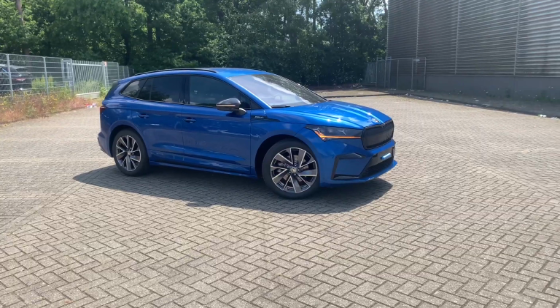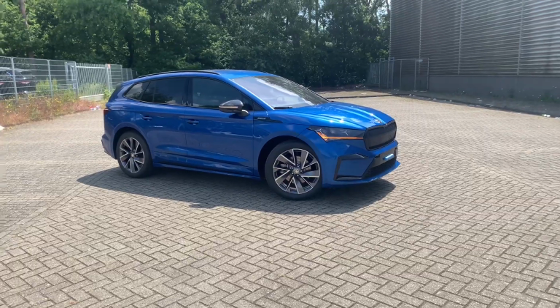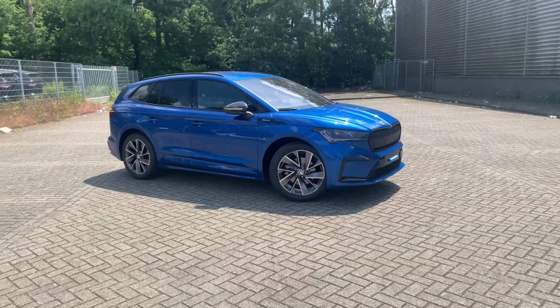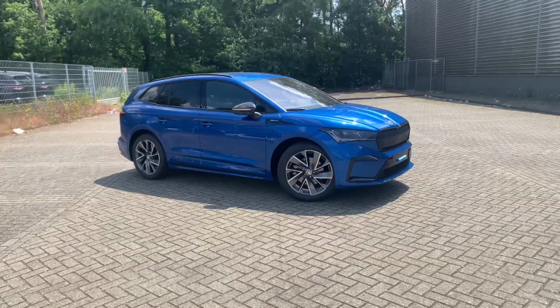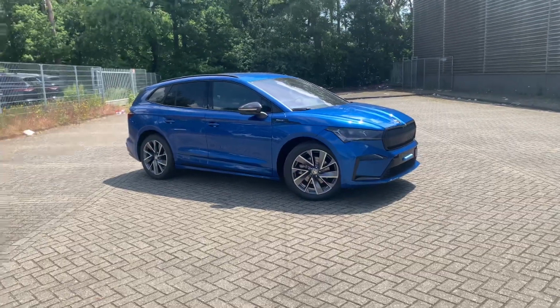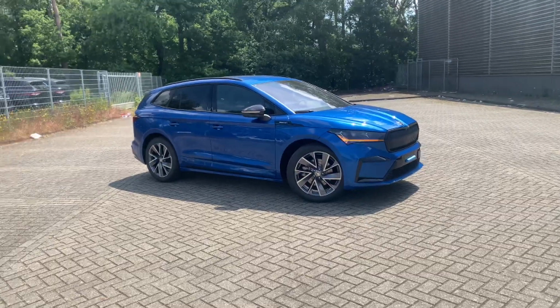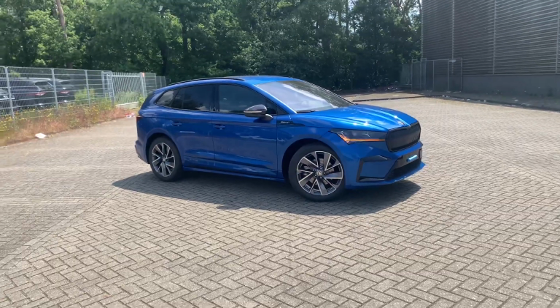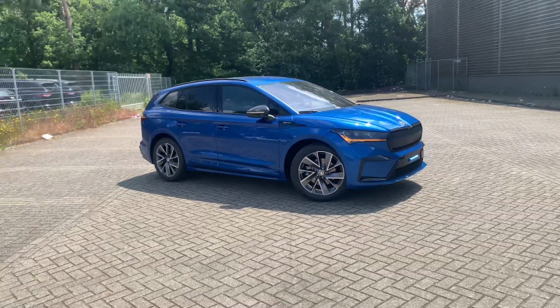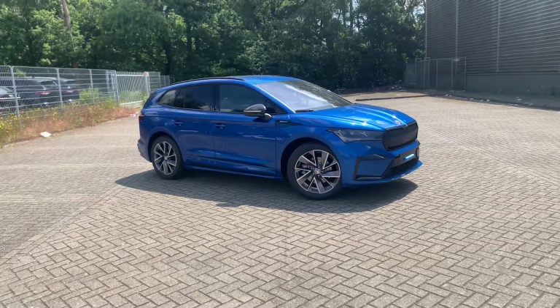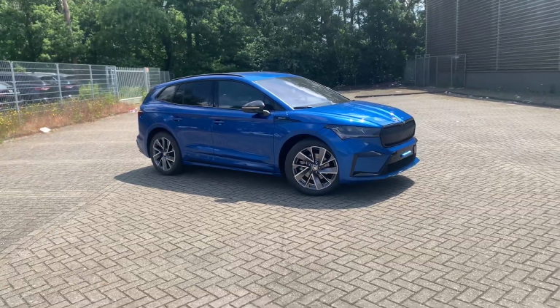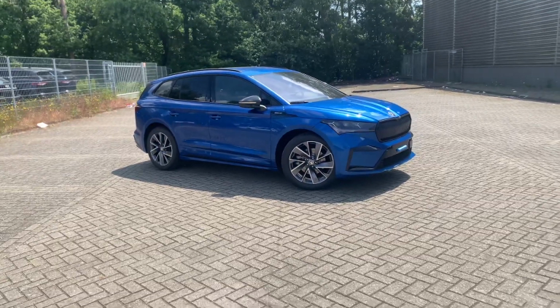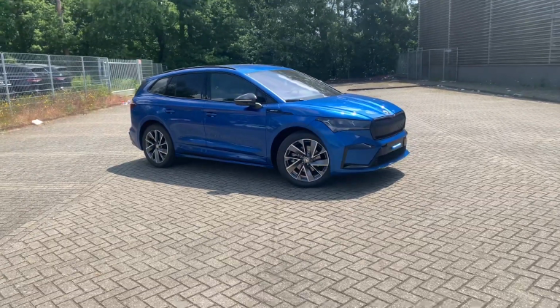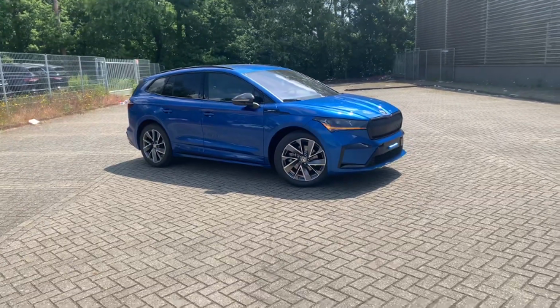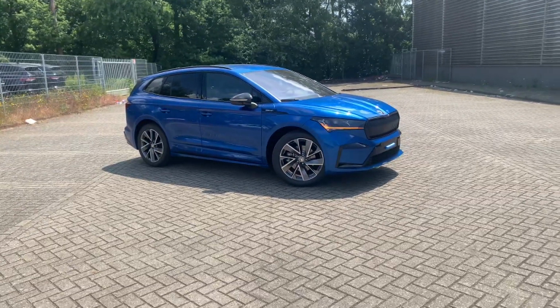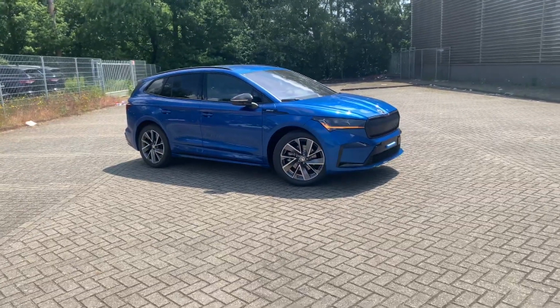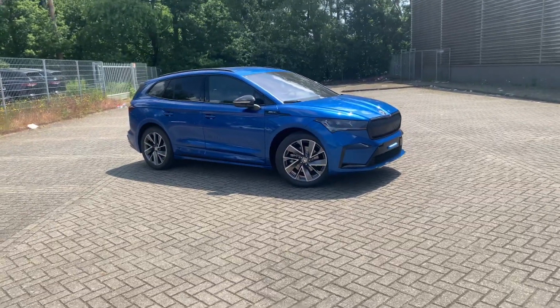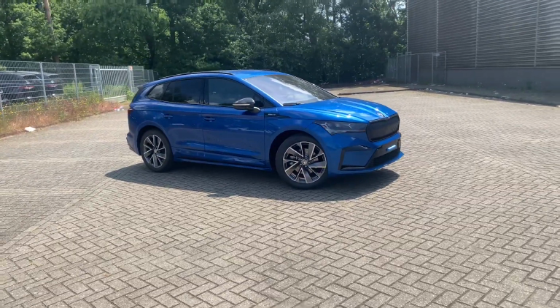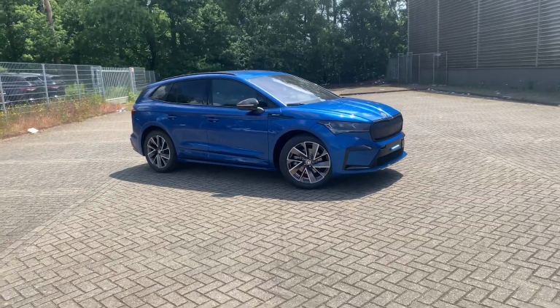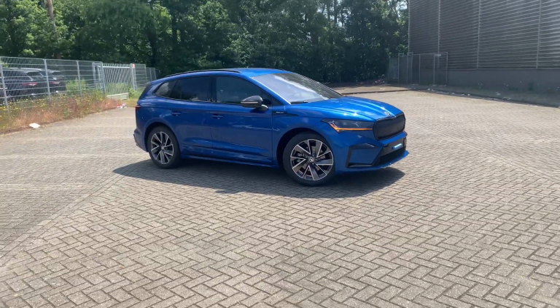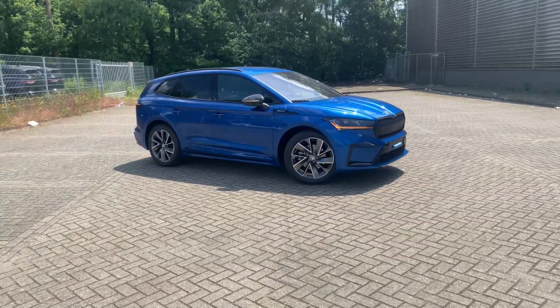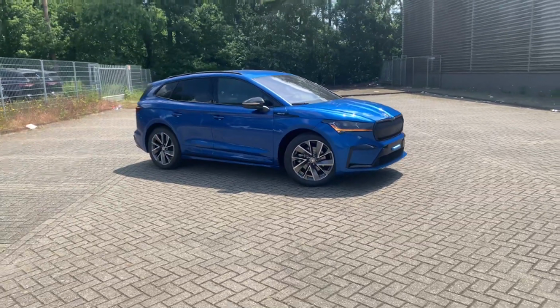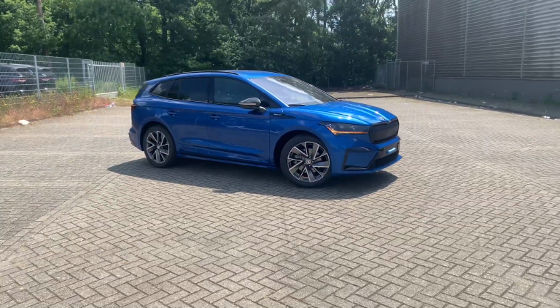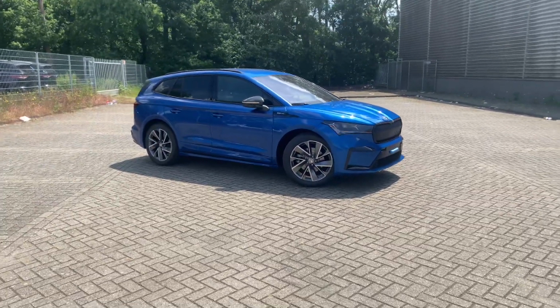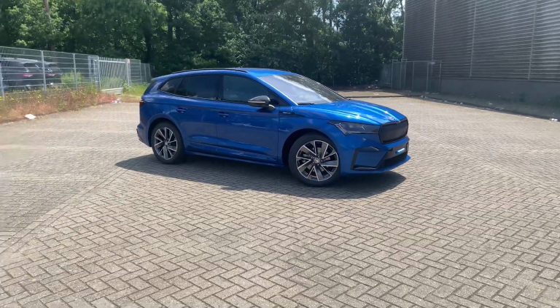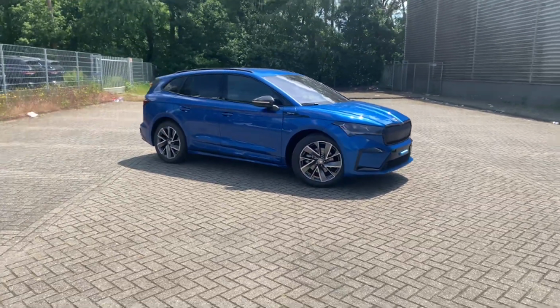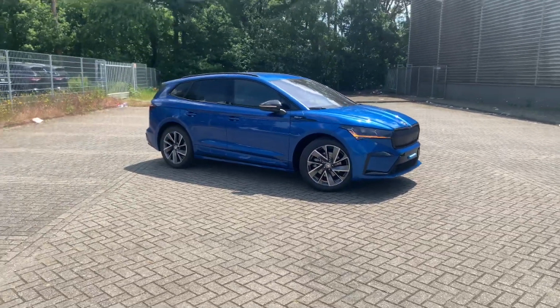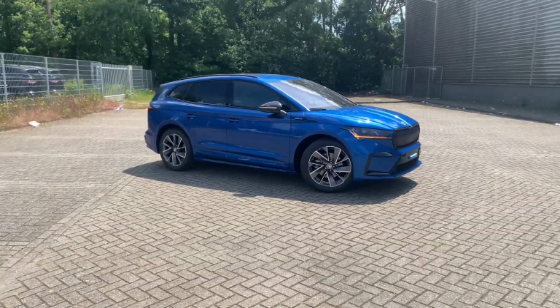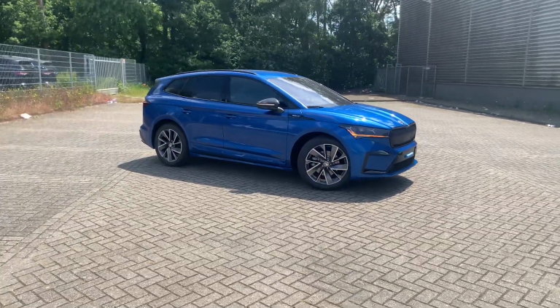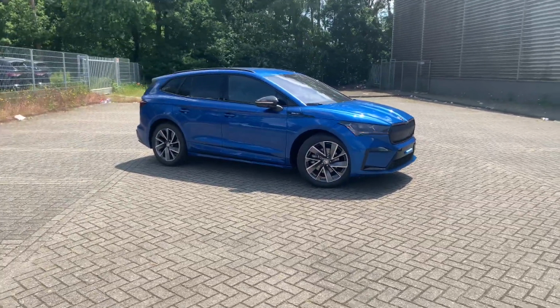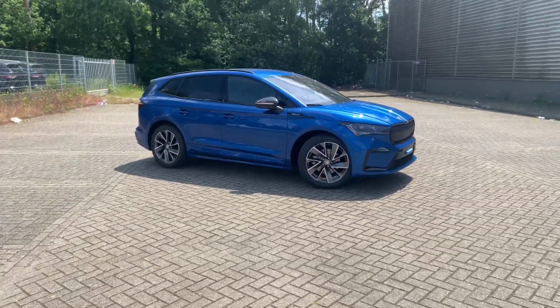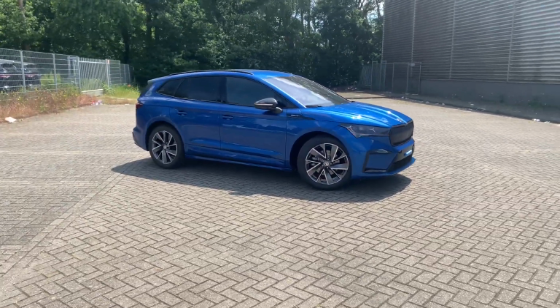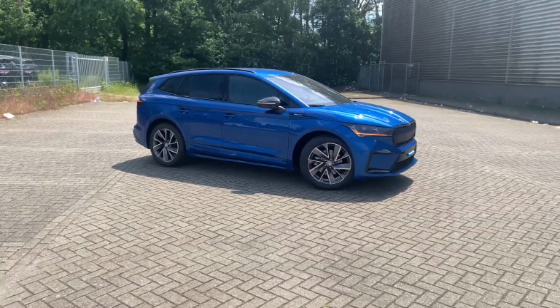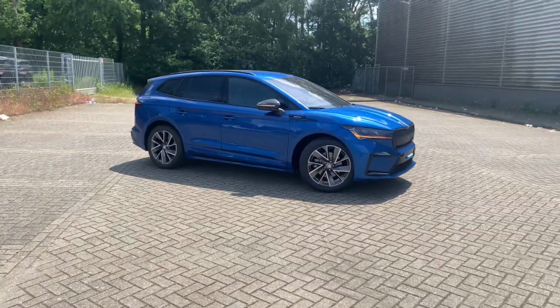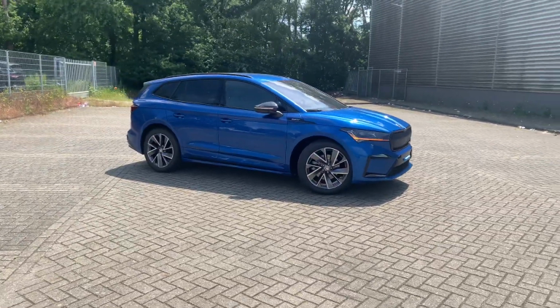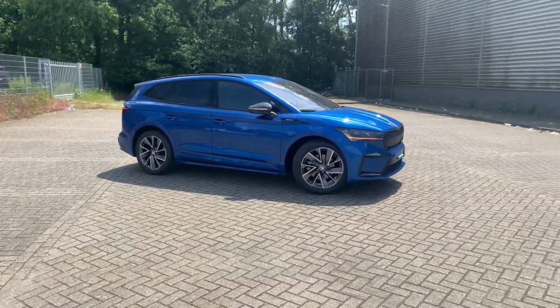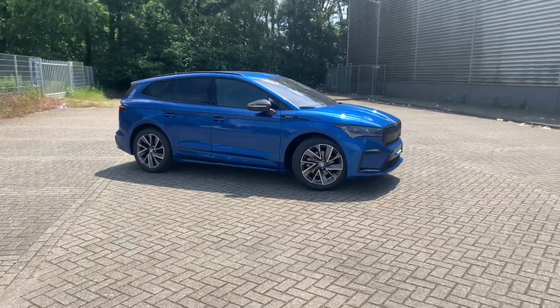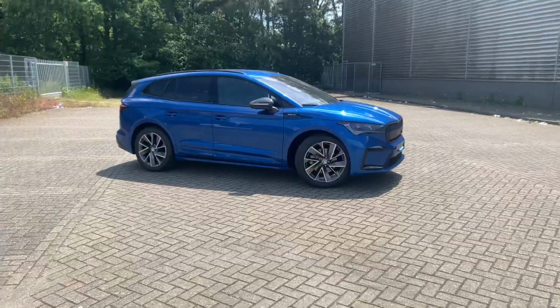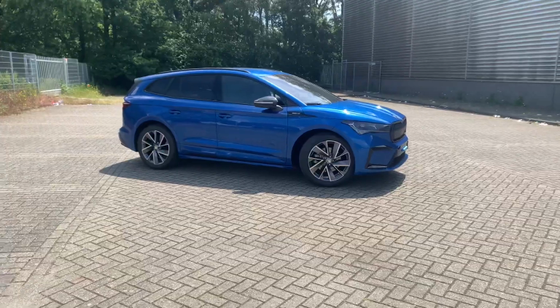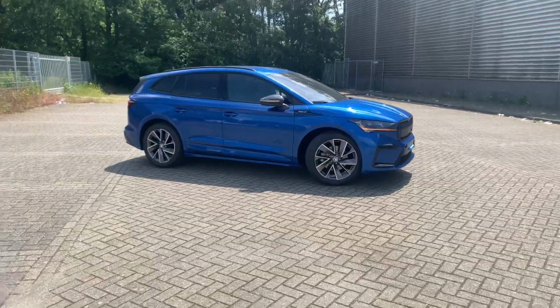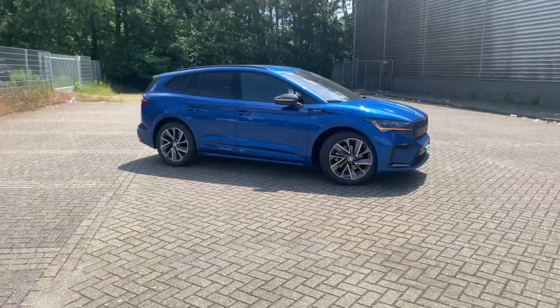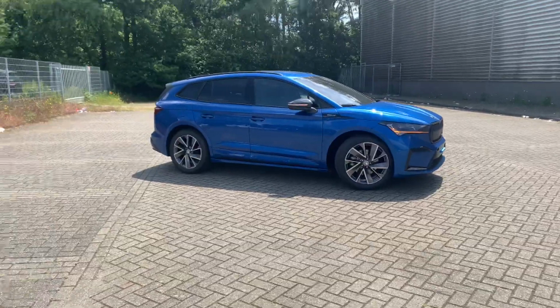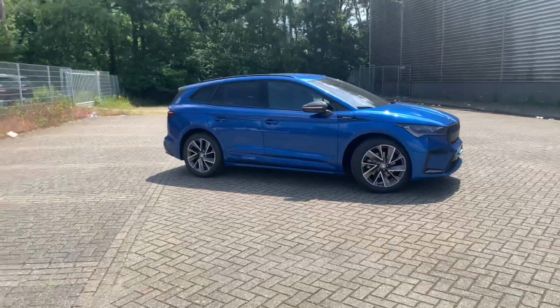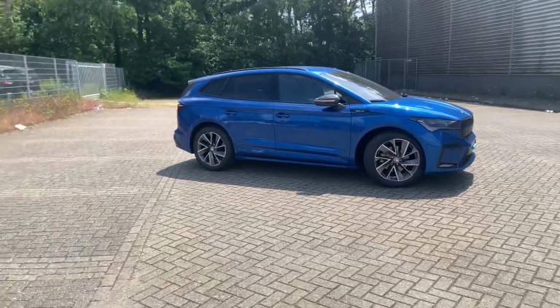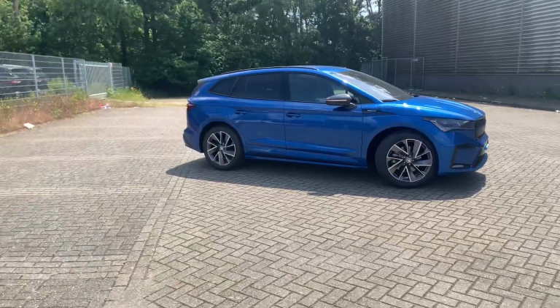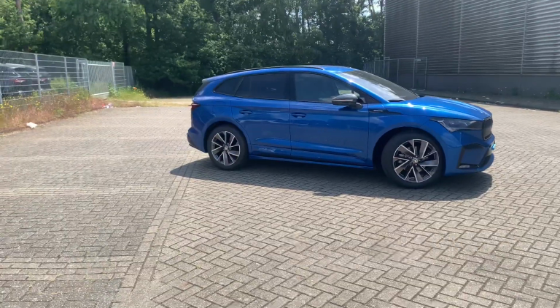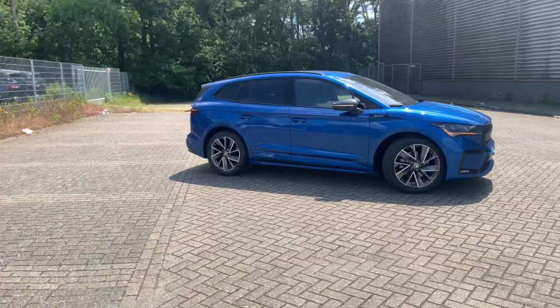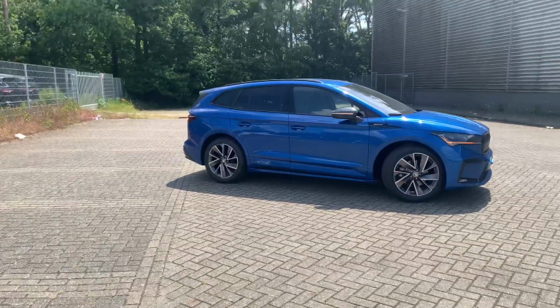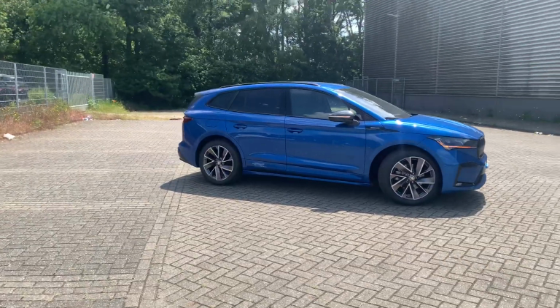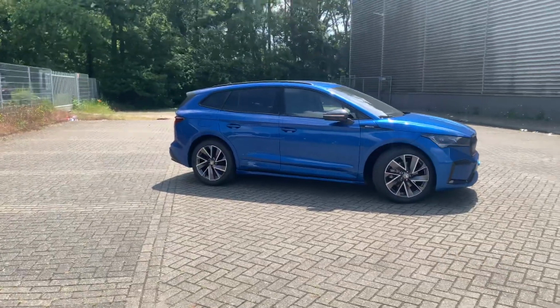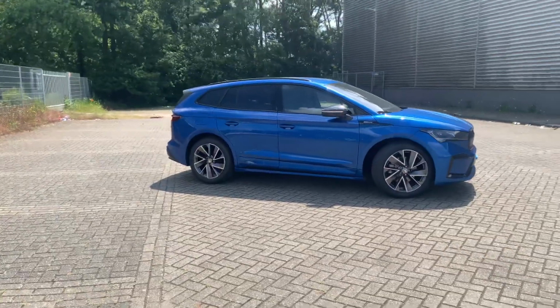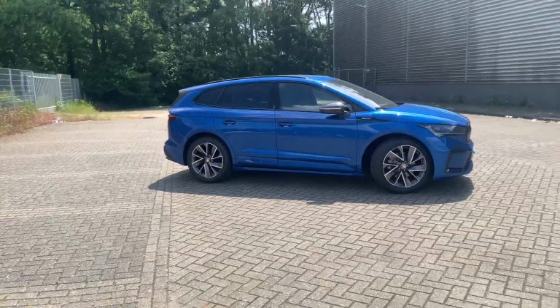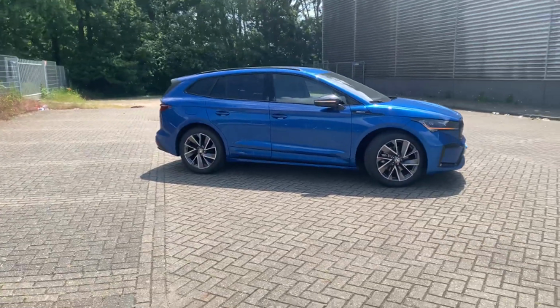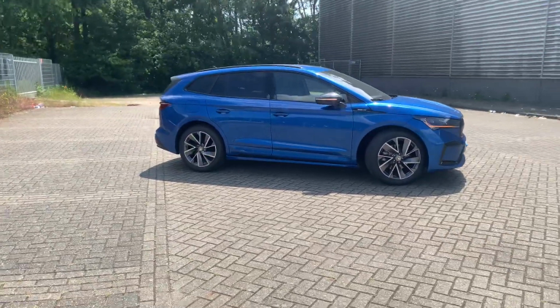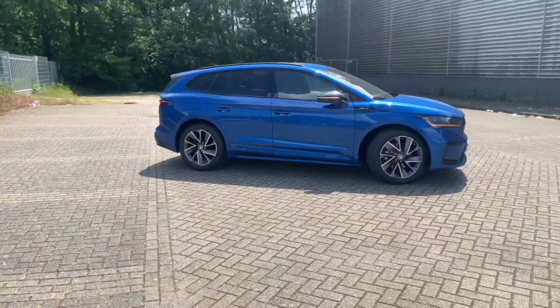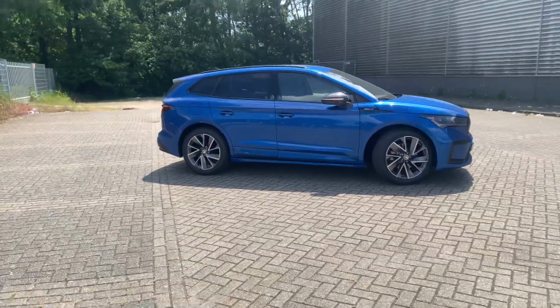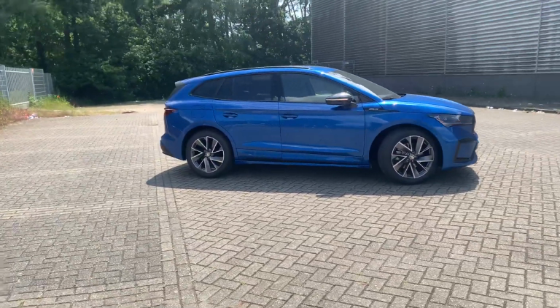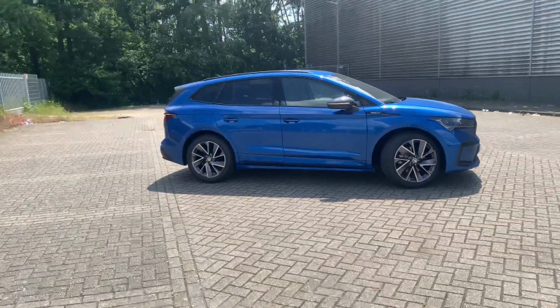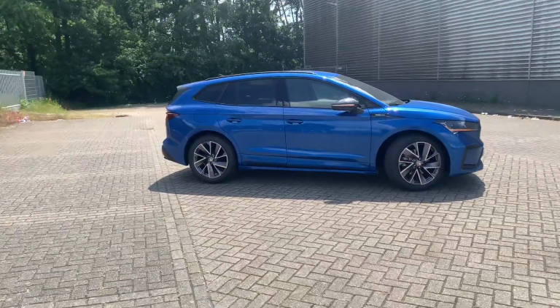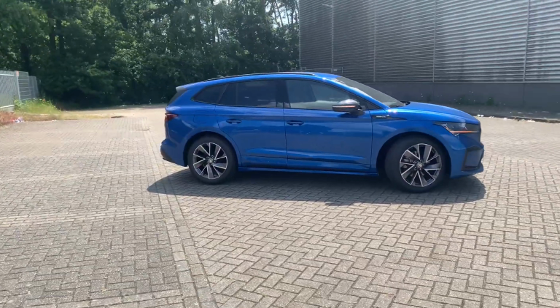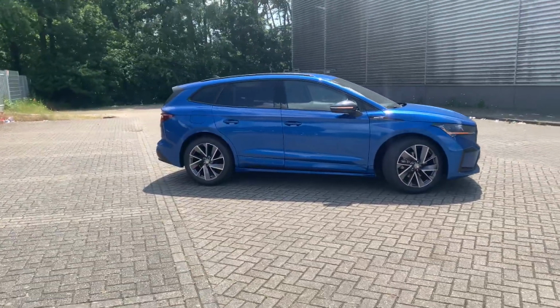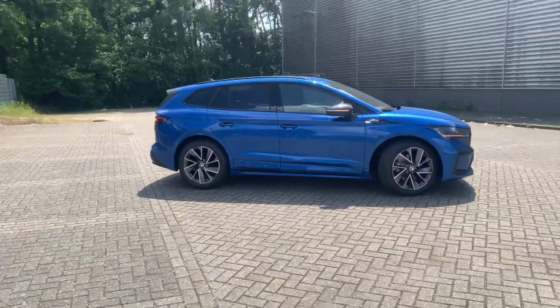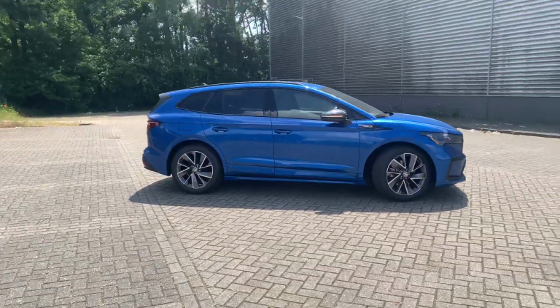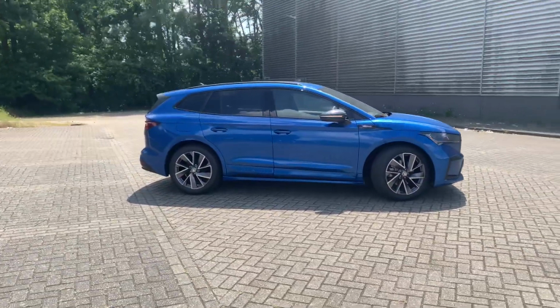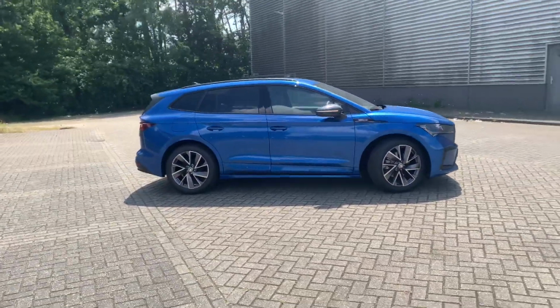Hi guys, welcome to my video of today. In today's video we've got the new Skoda Enyaq — it's the Sportline edition.